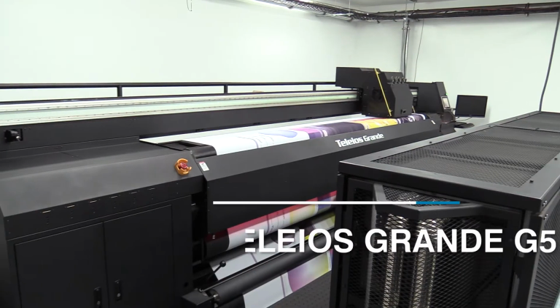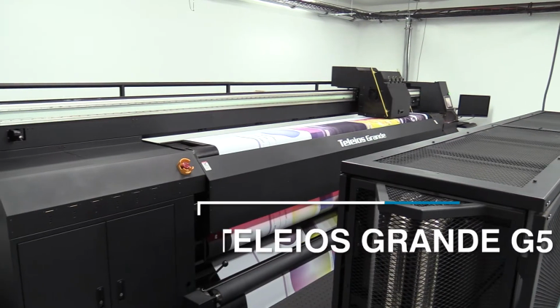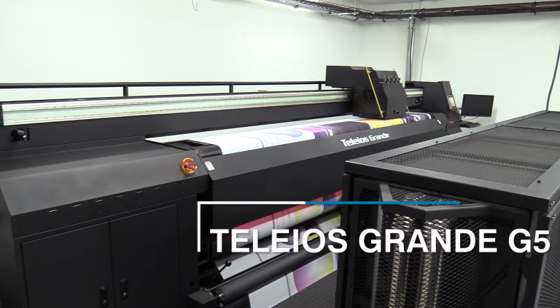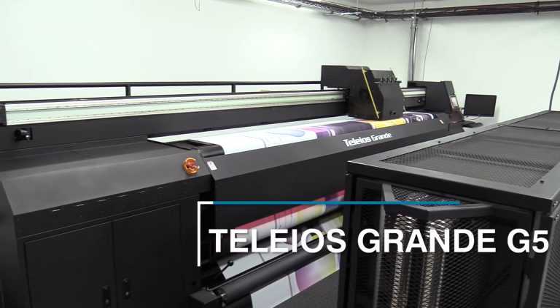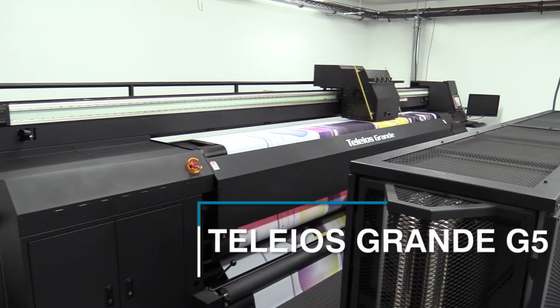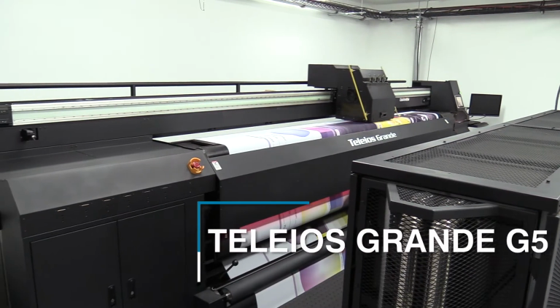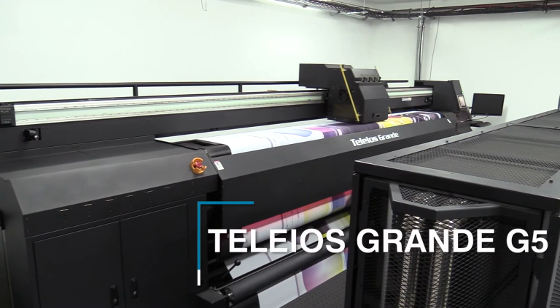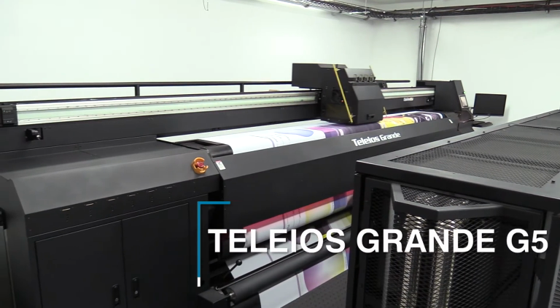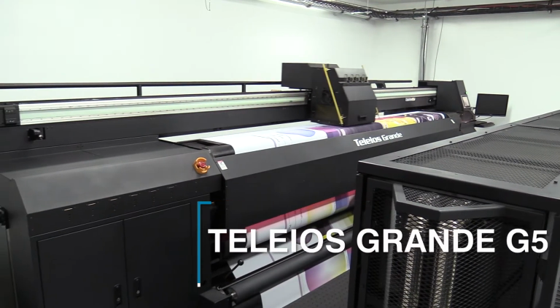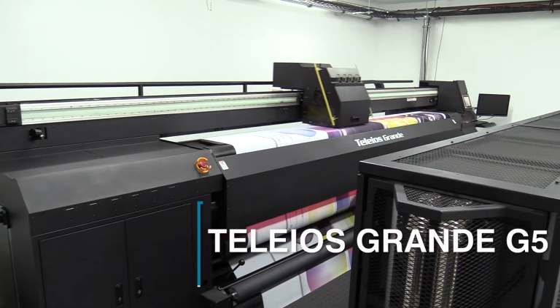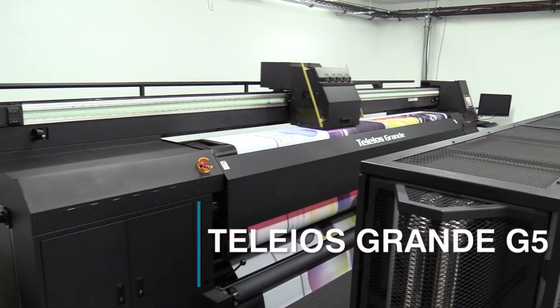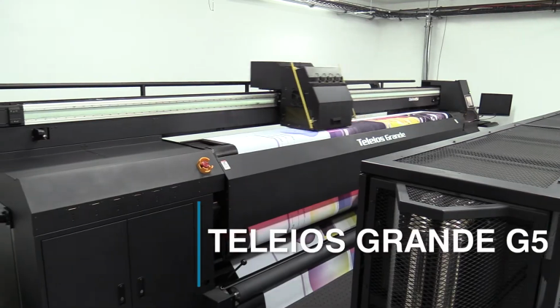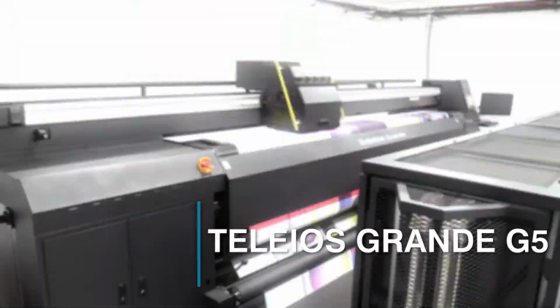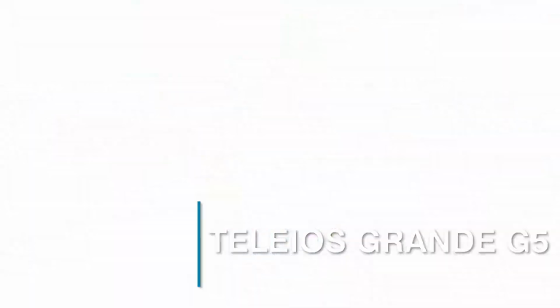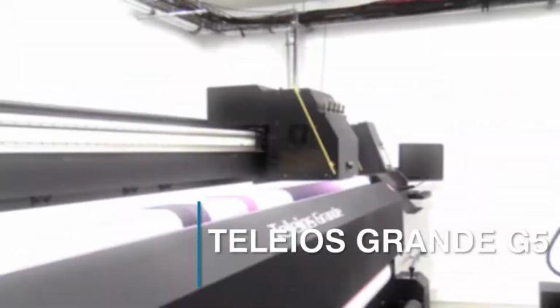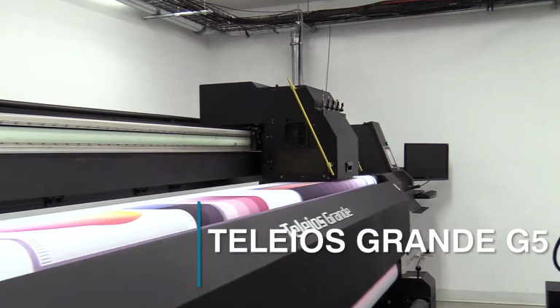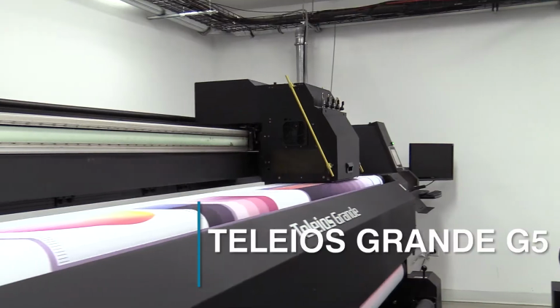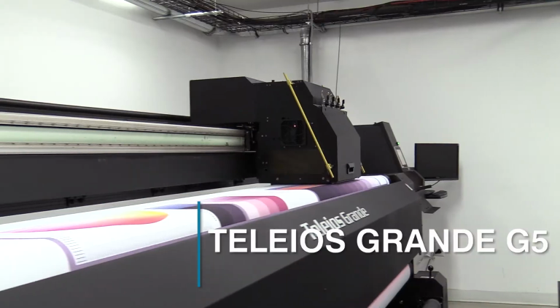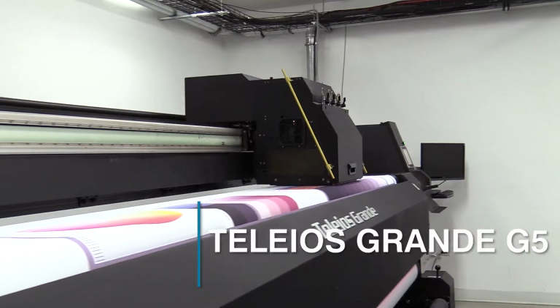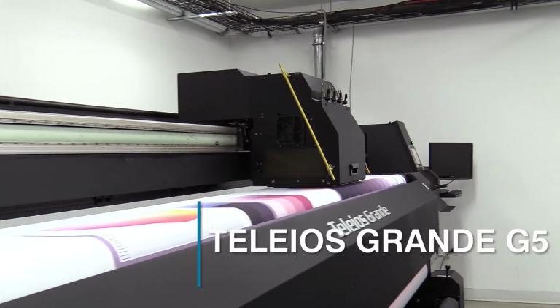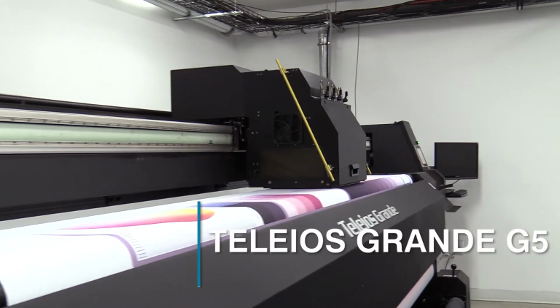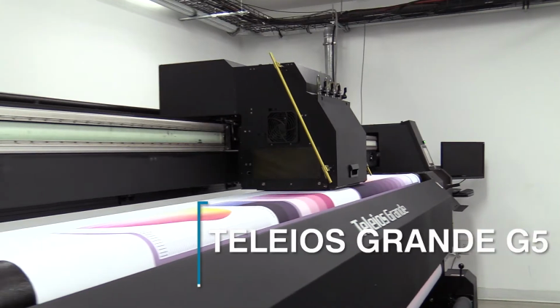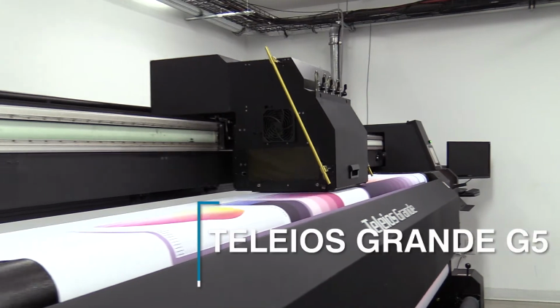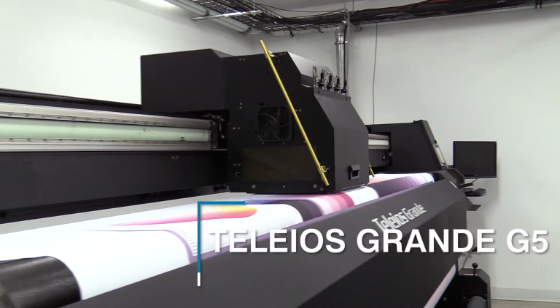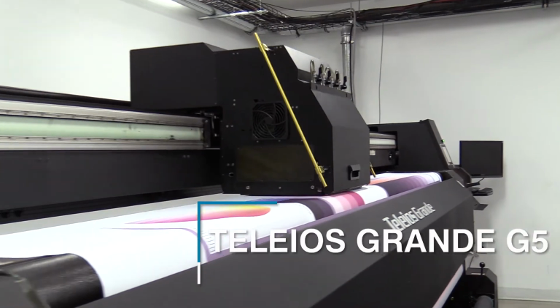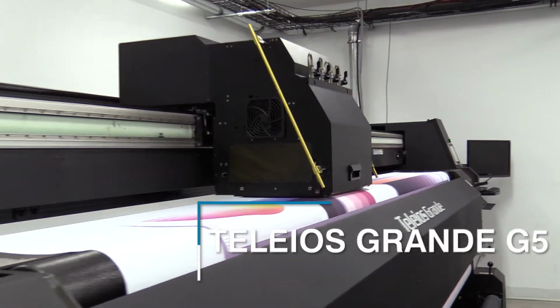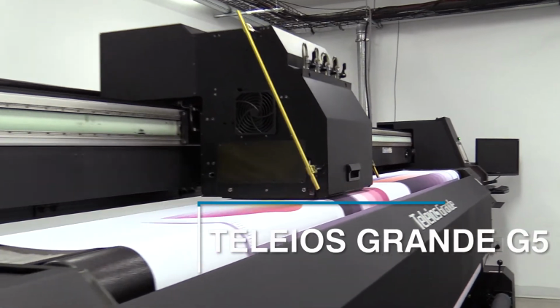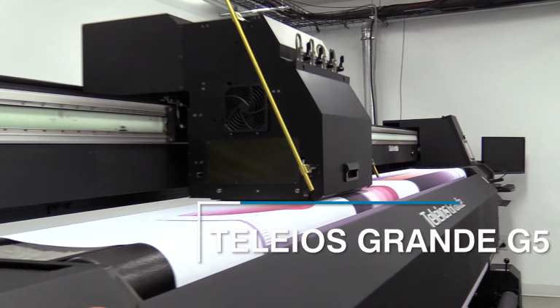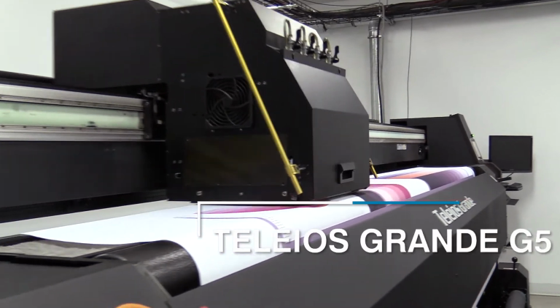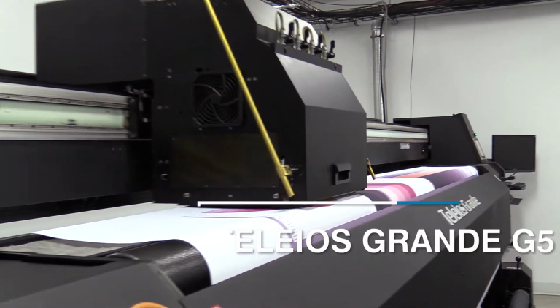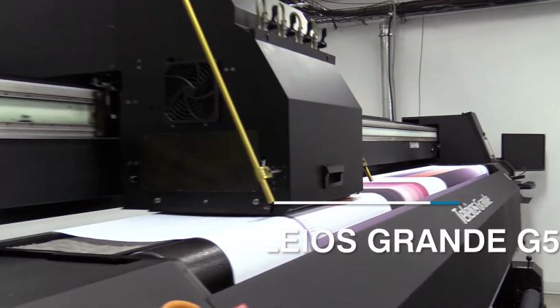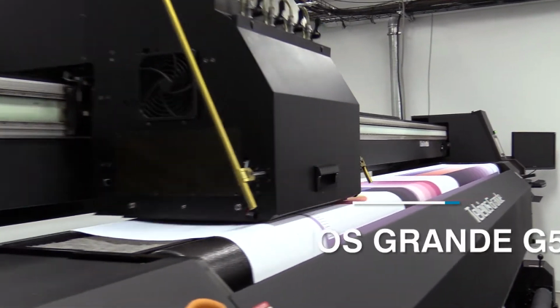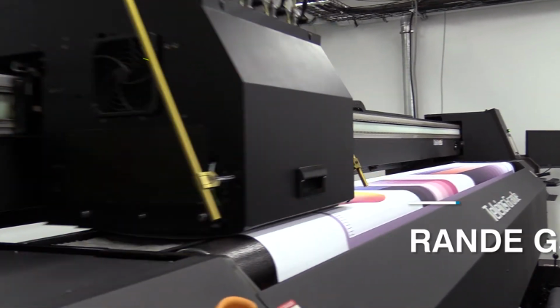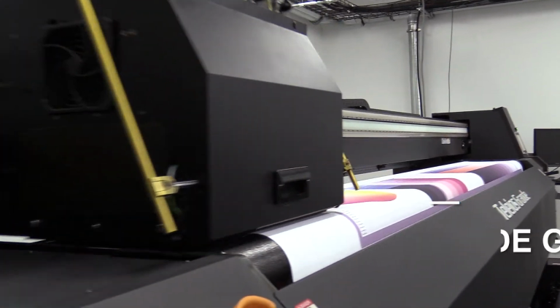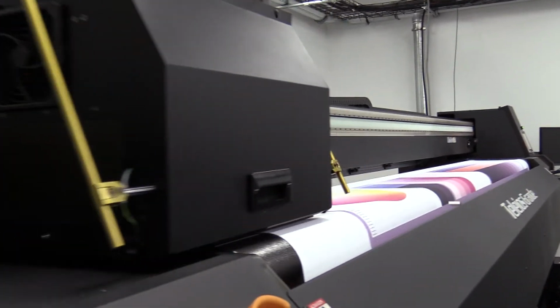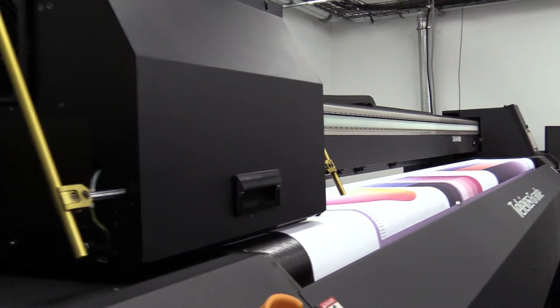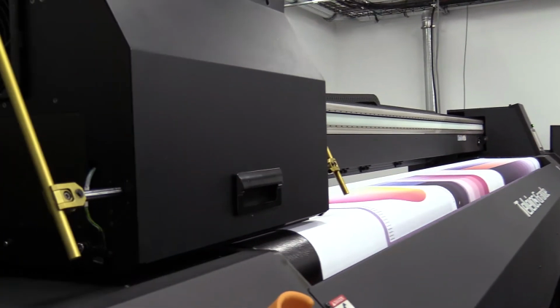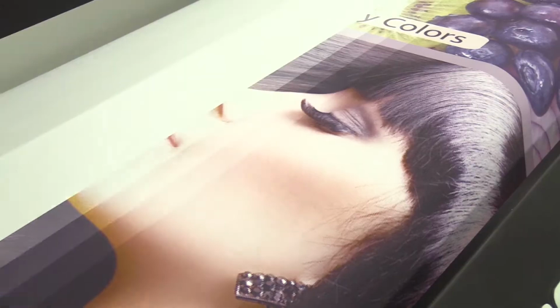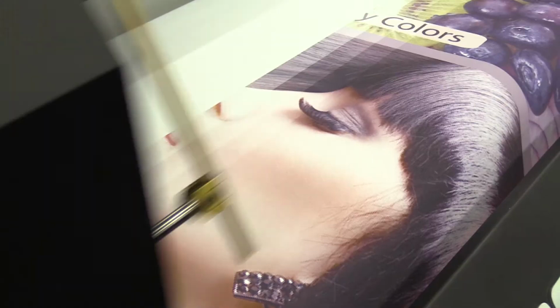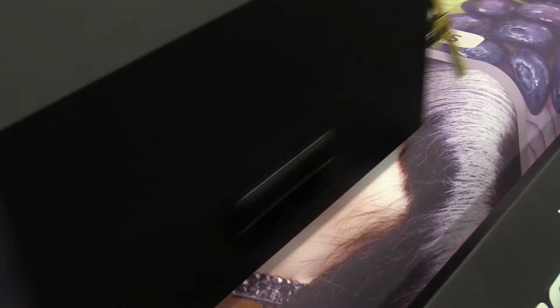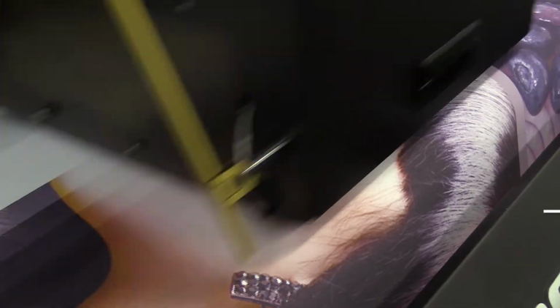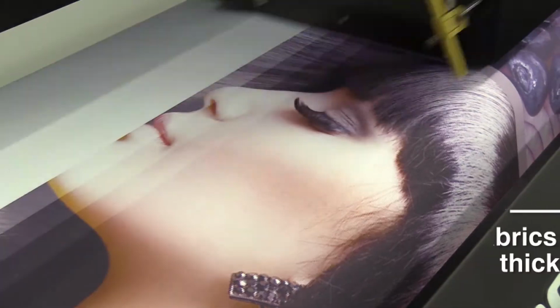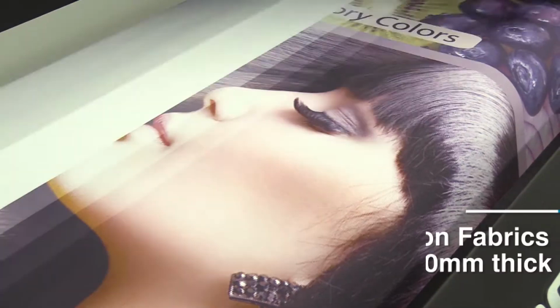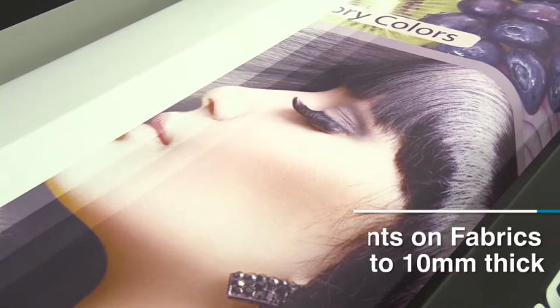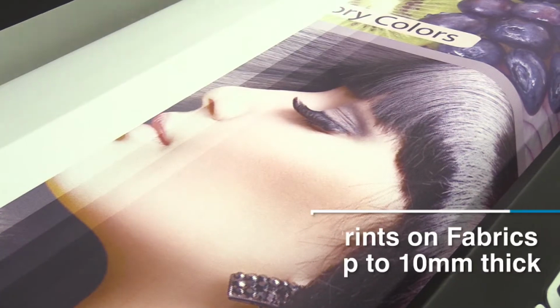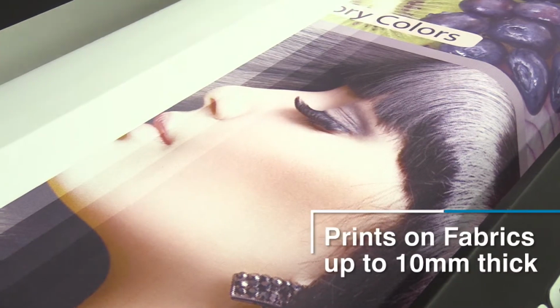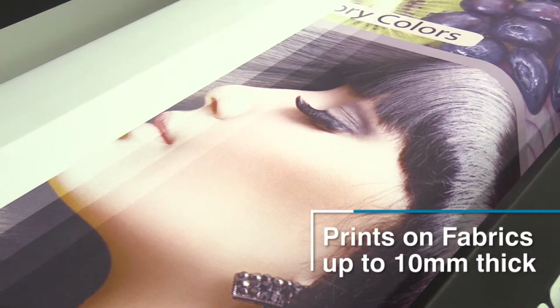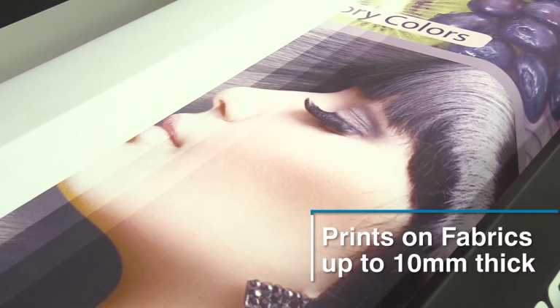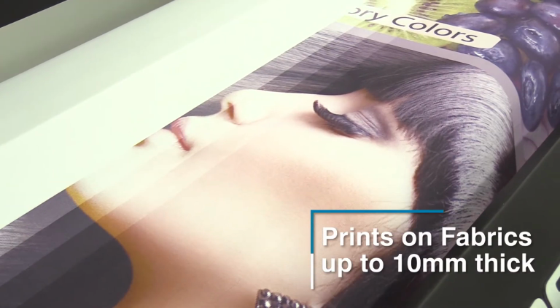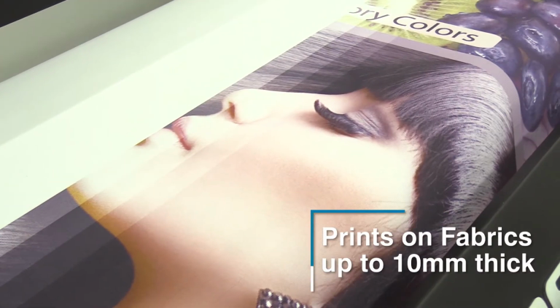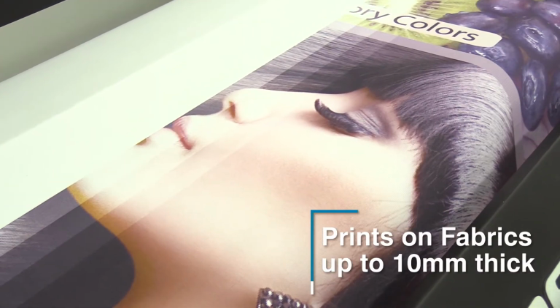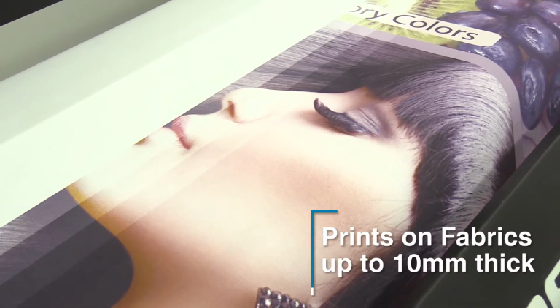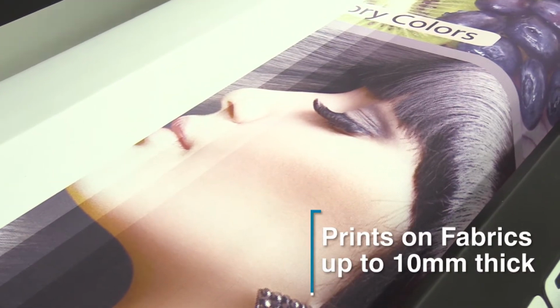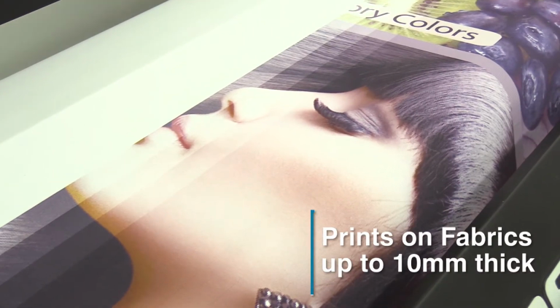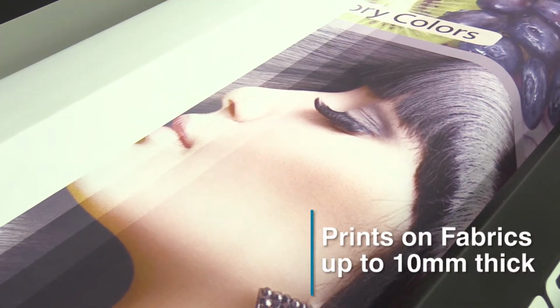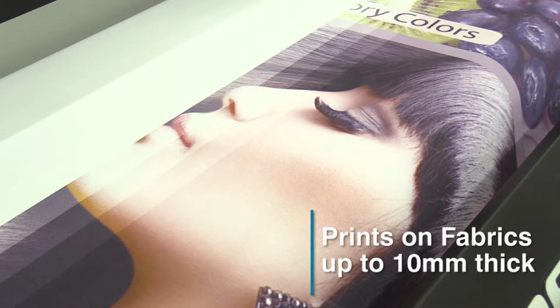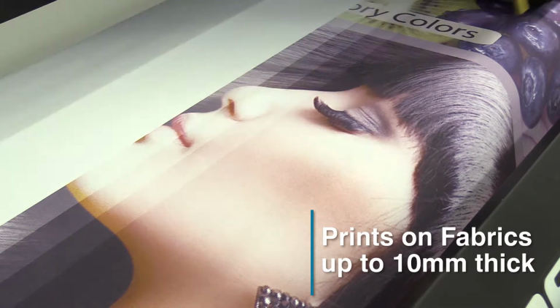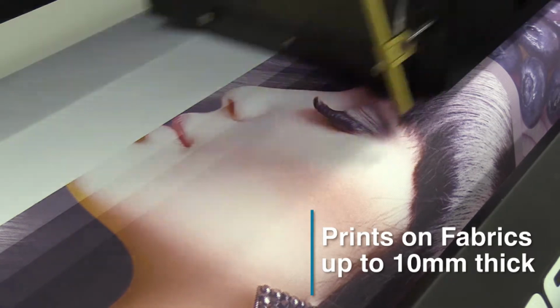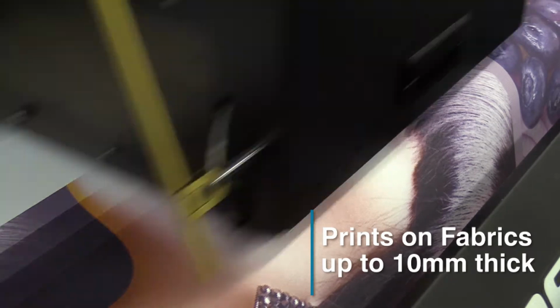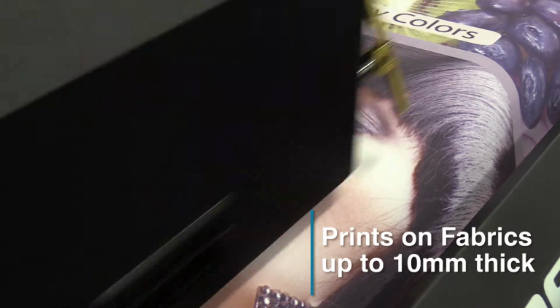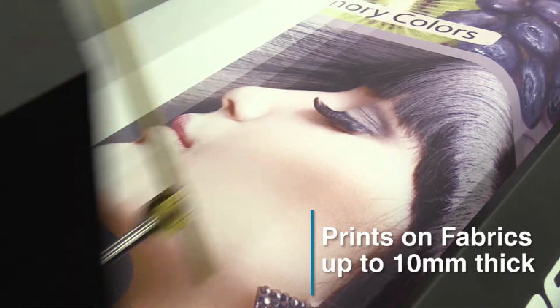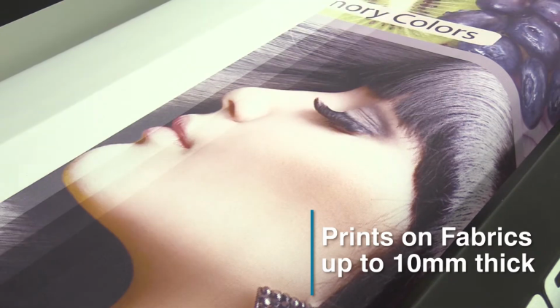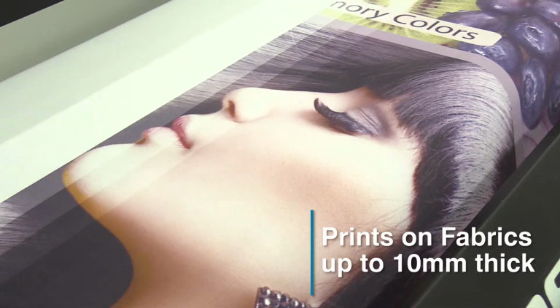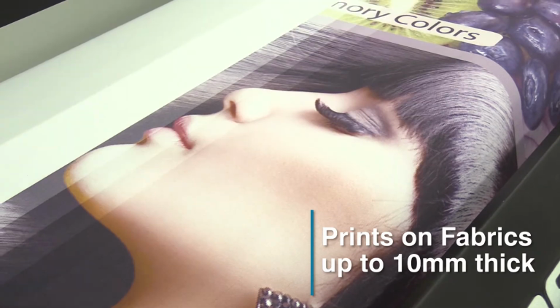The Tellios Grande G5 is a 3.3 meter printer with the ability to print directly to fabrics that are up to 10 millimeters thick.